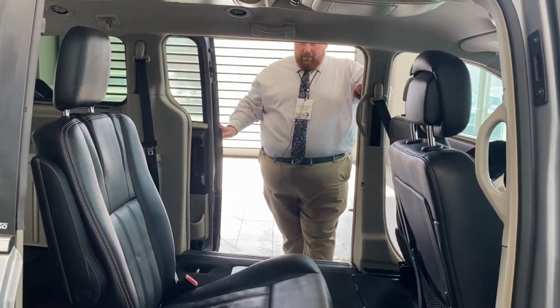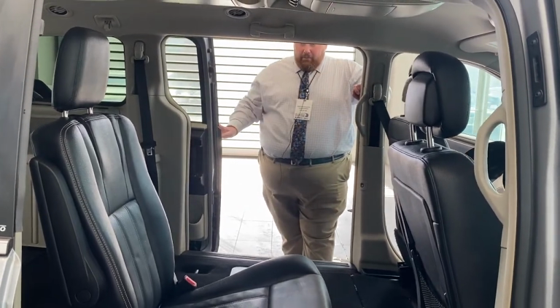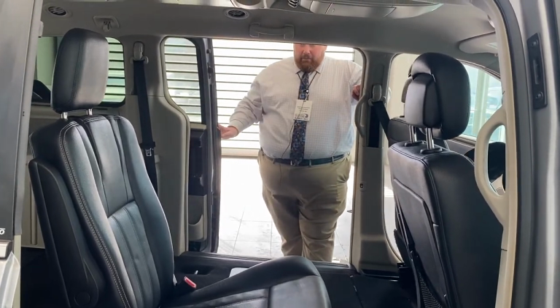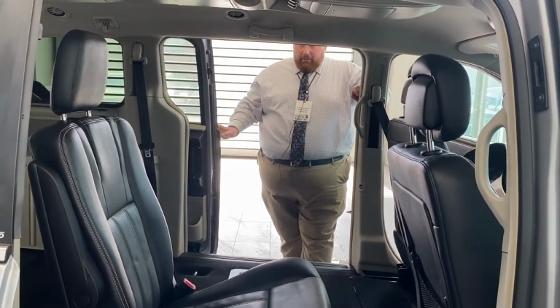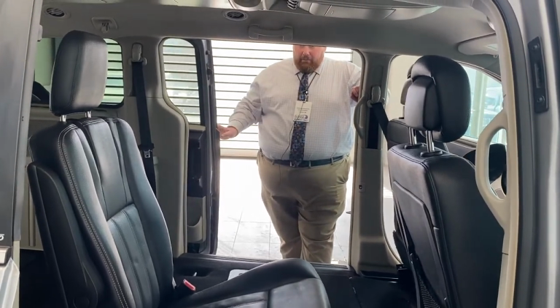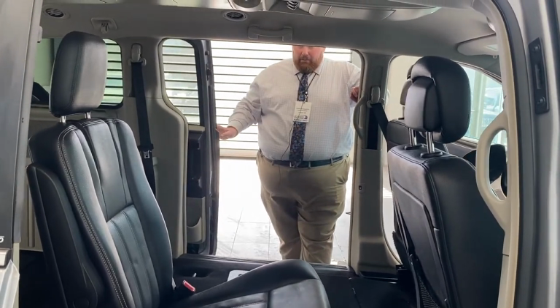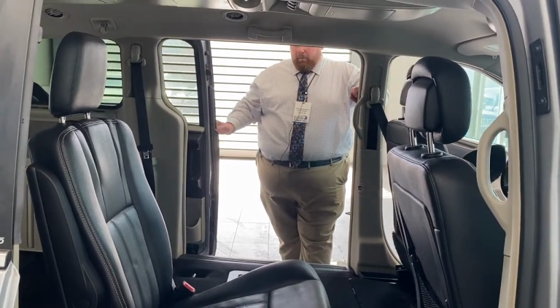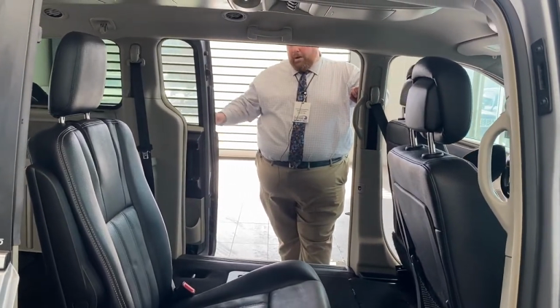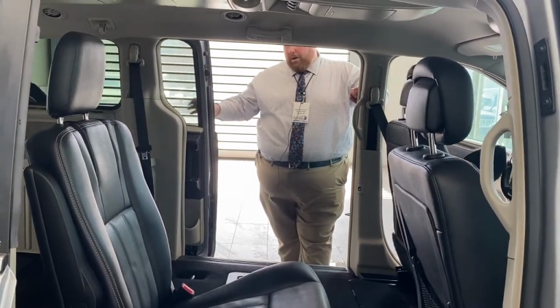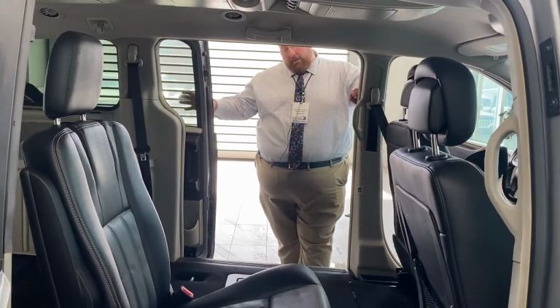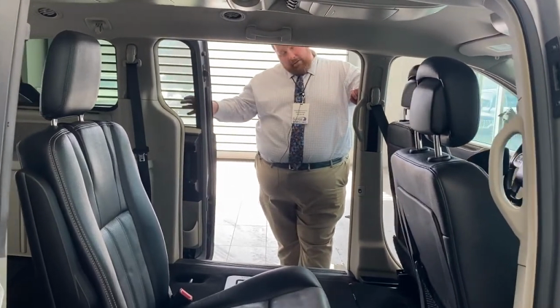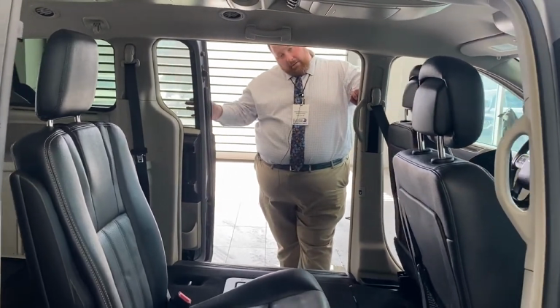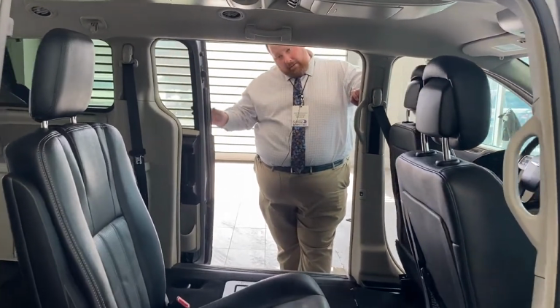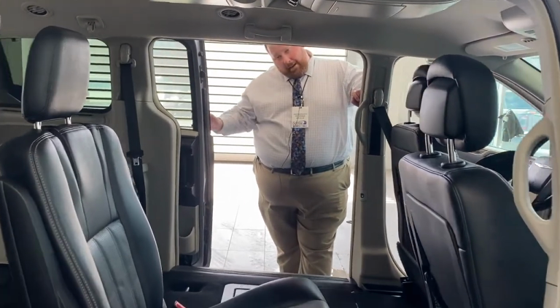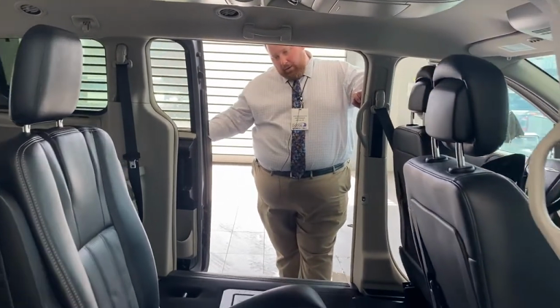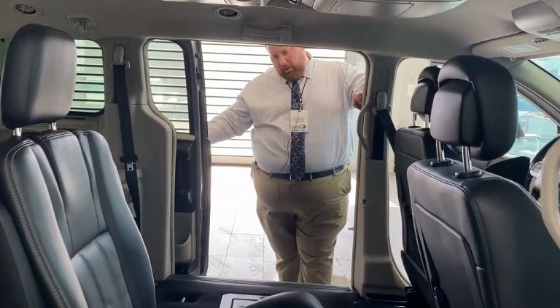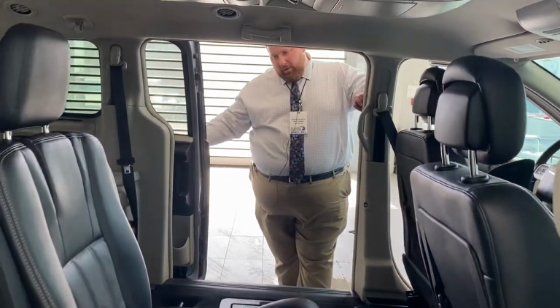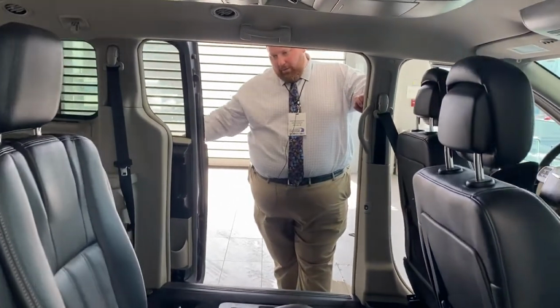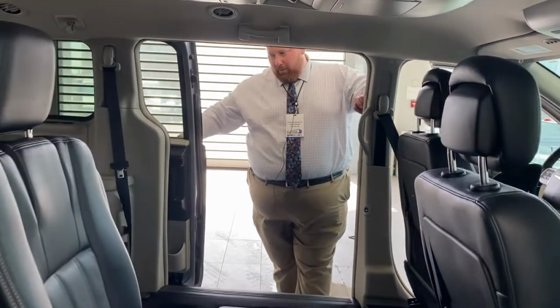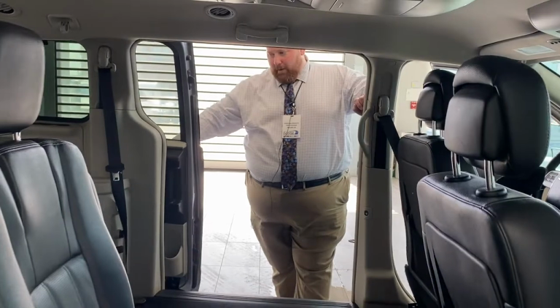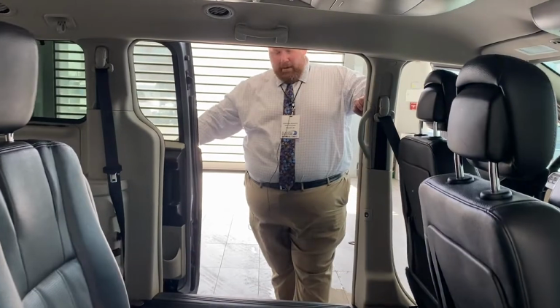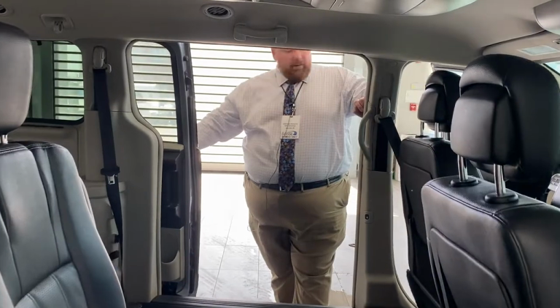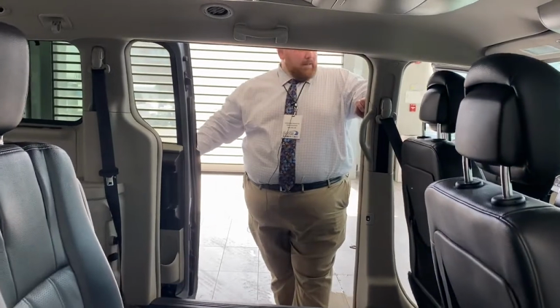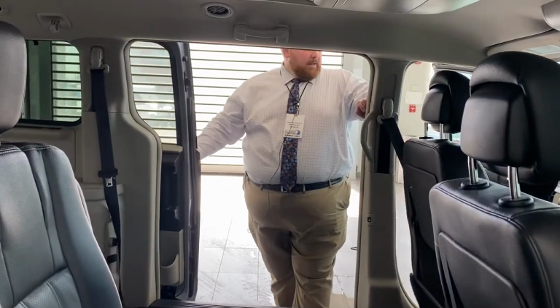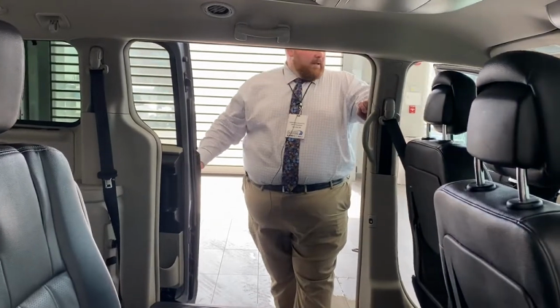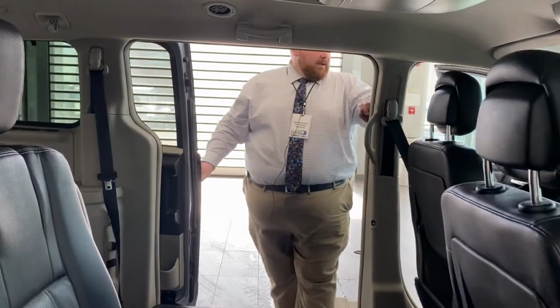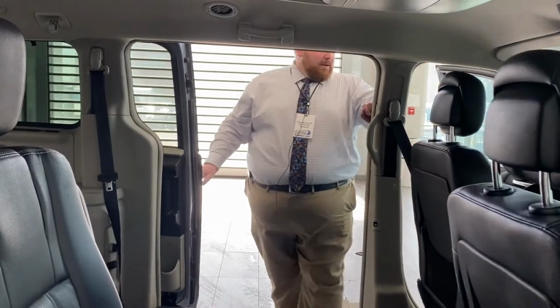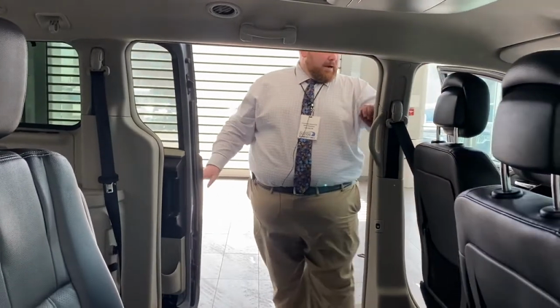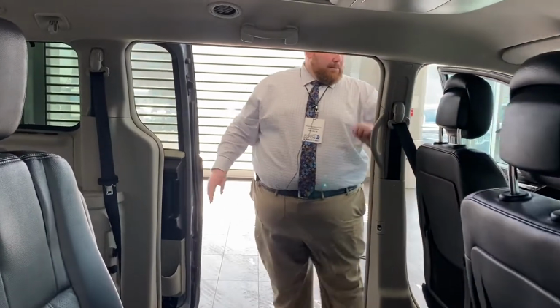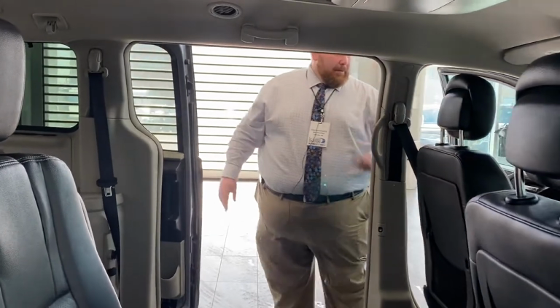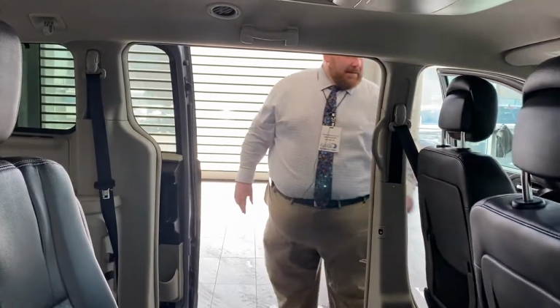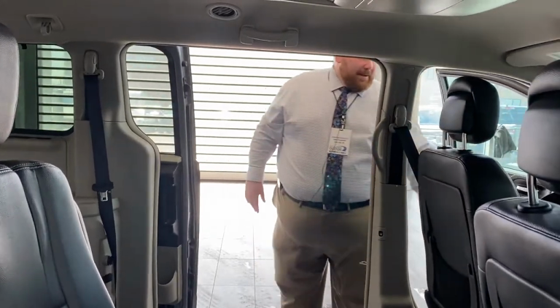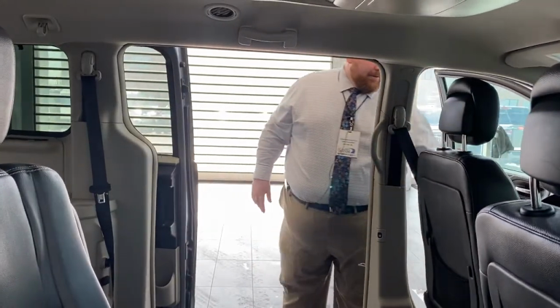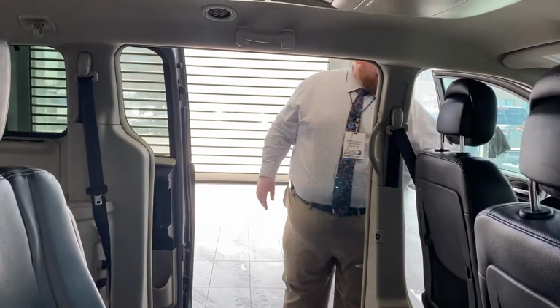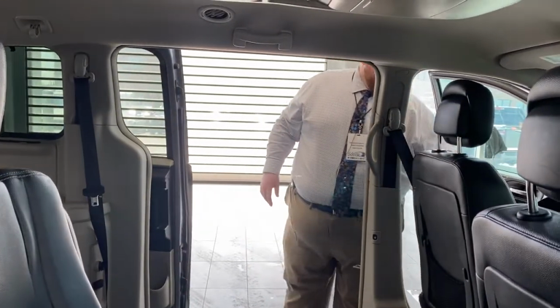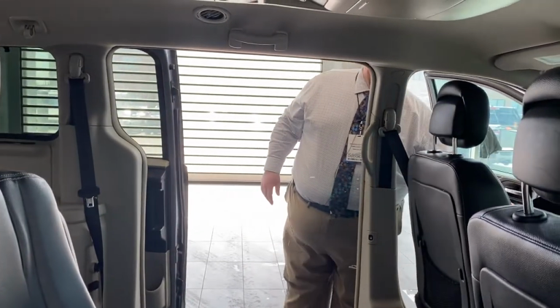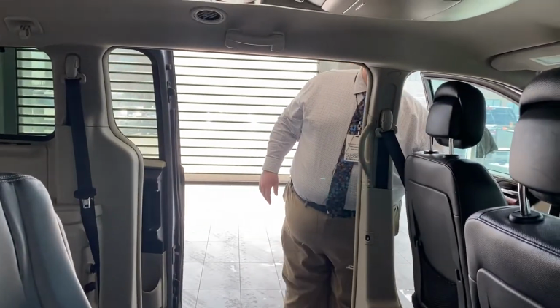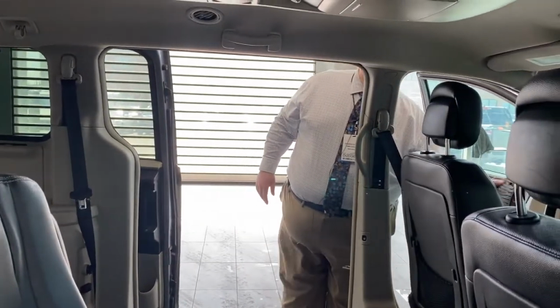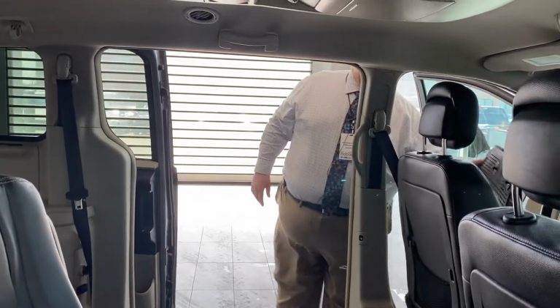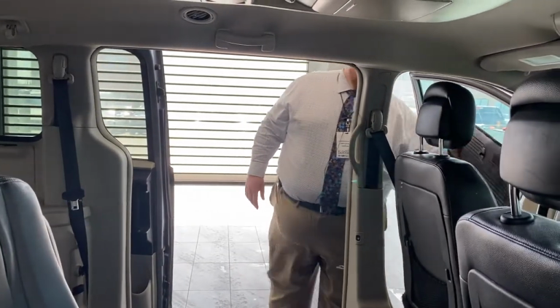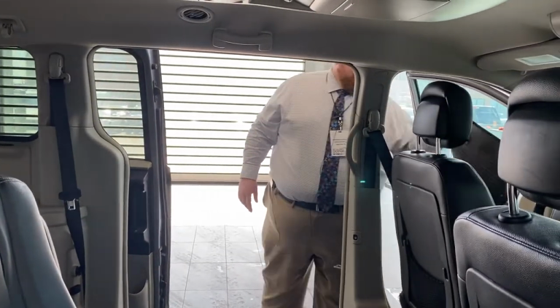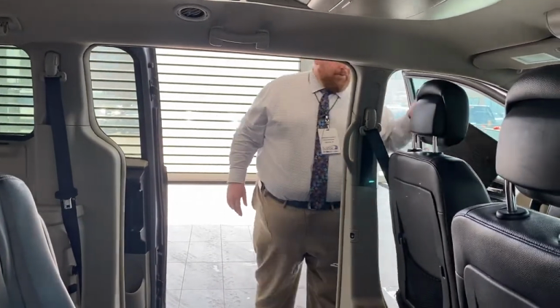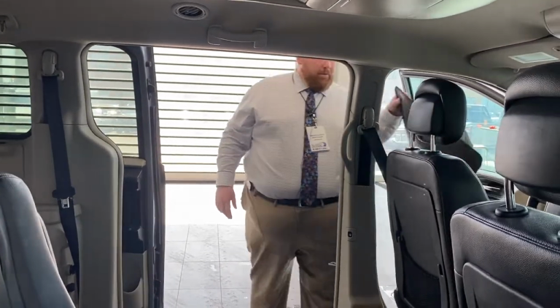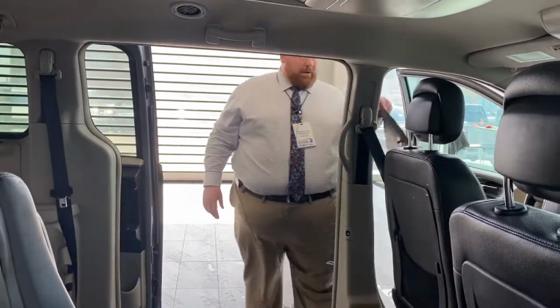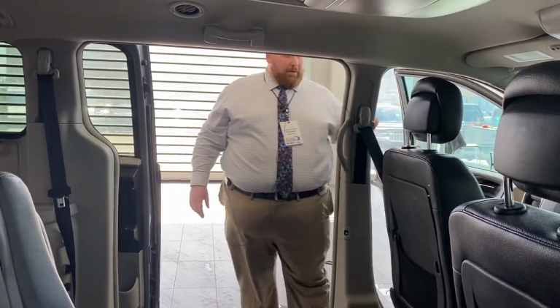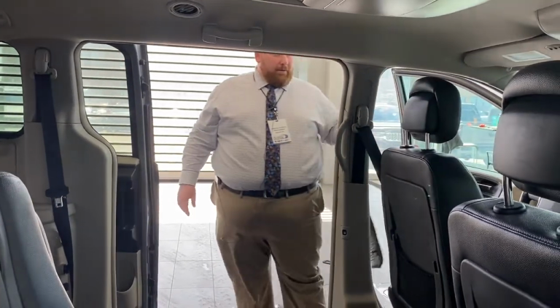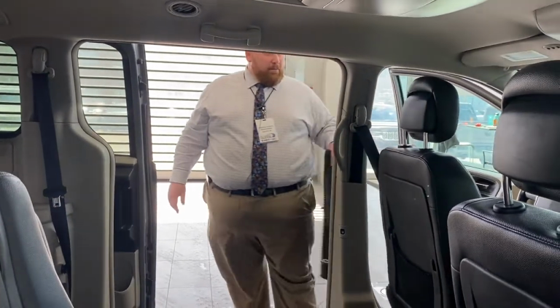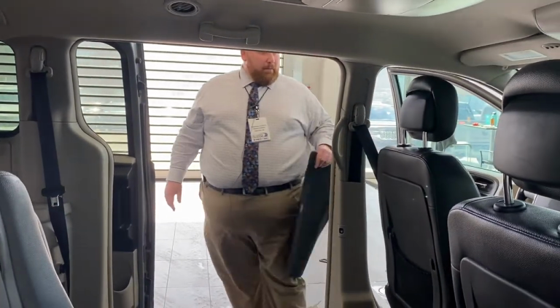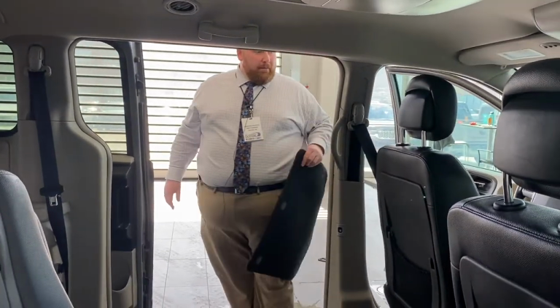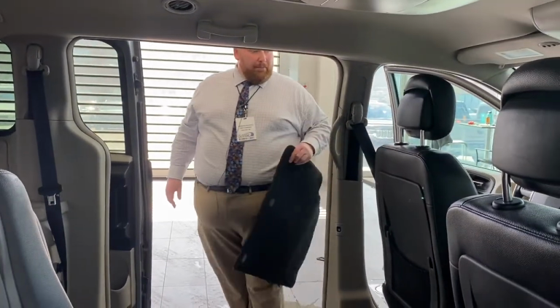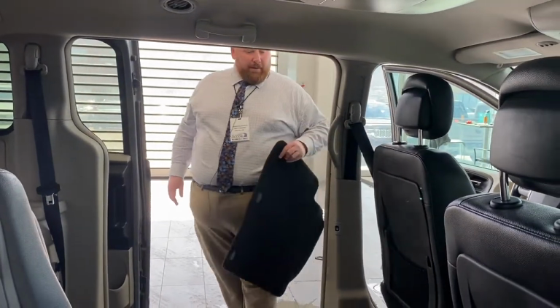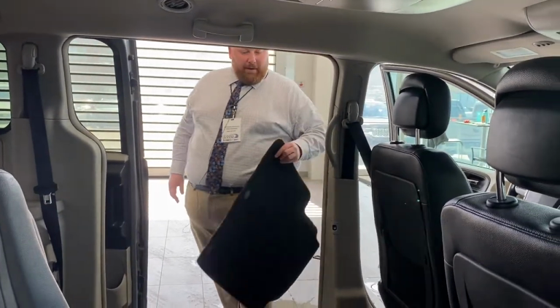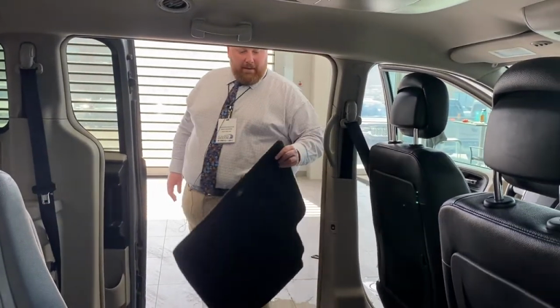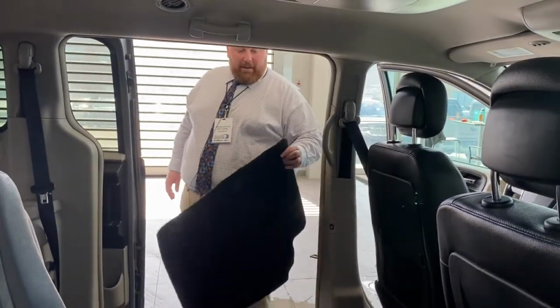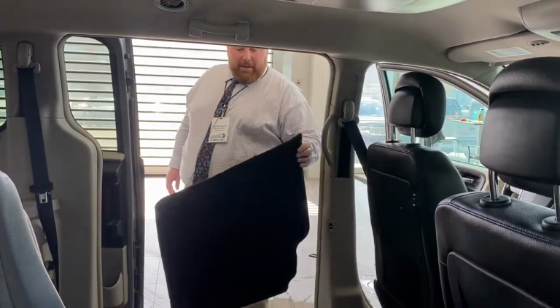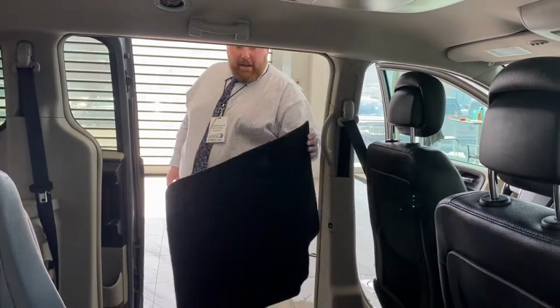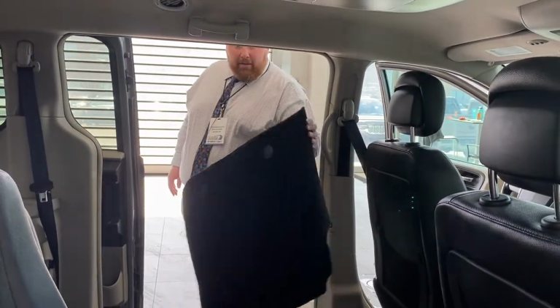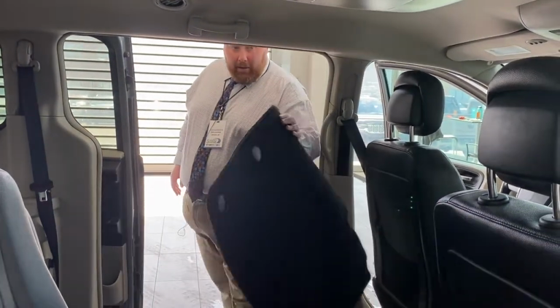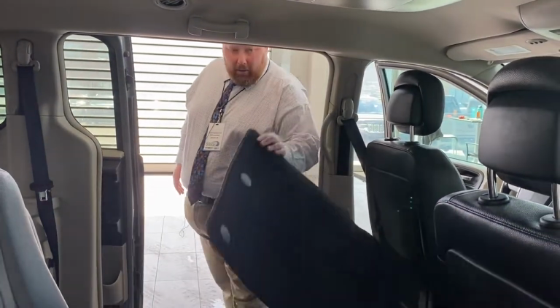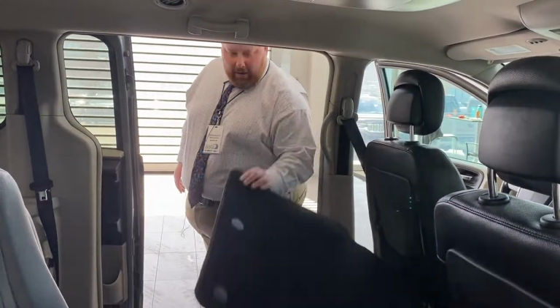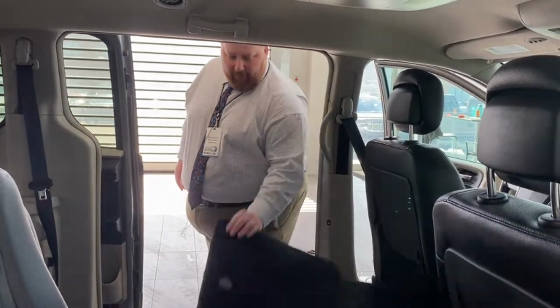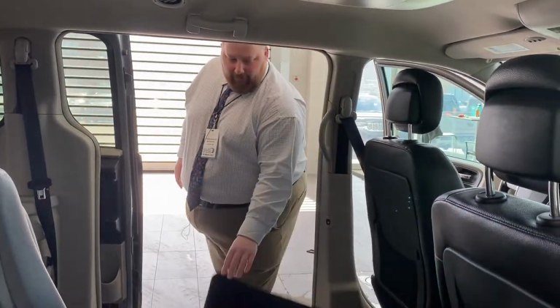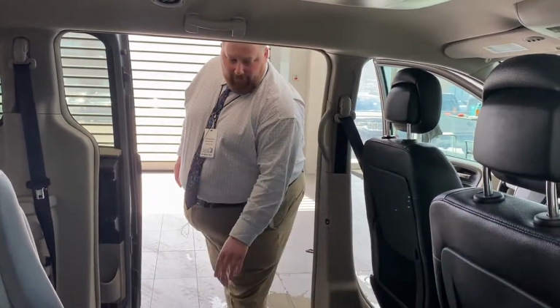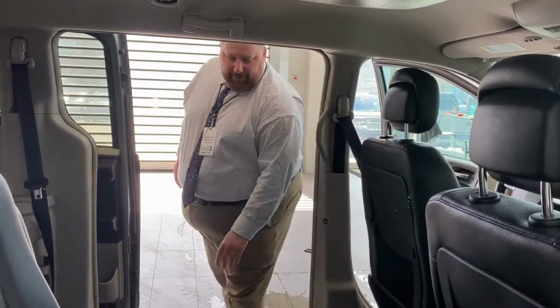Sliding windows in the side doors as well. I'm not going to be able to demonstrate that properly right at the moment, but let's take a look up front.